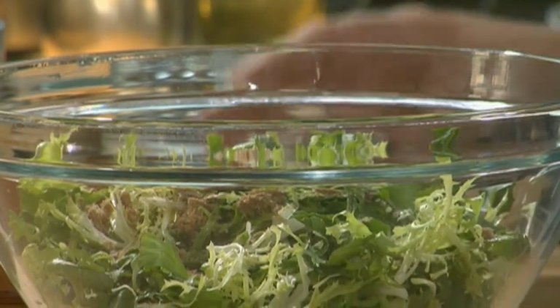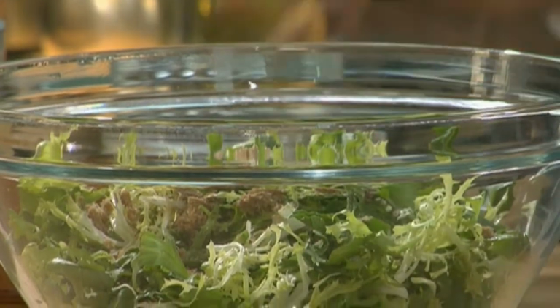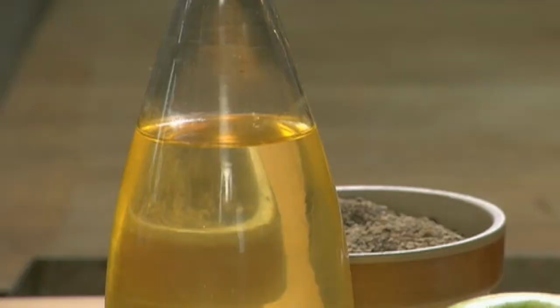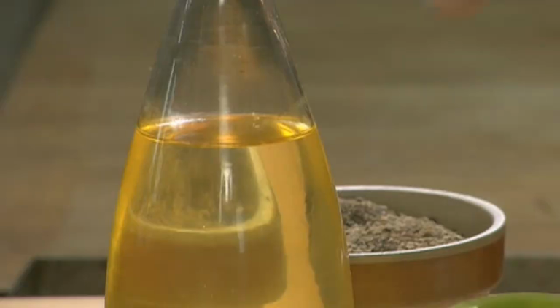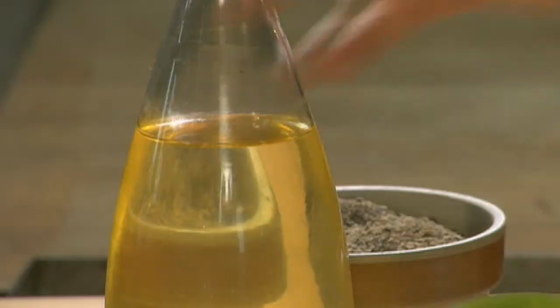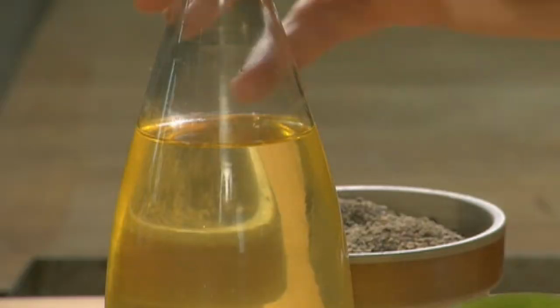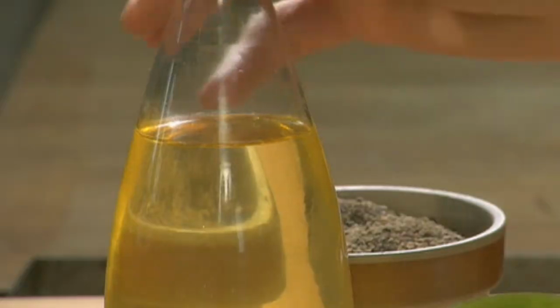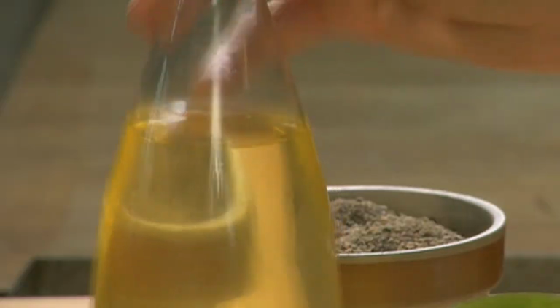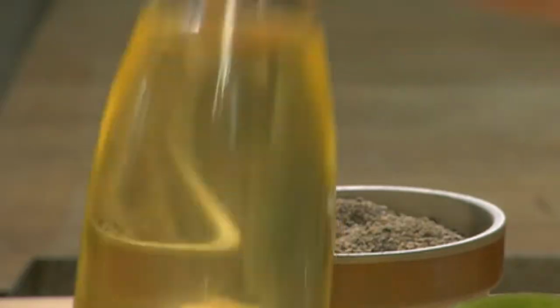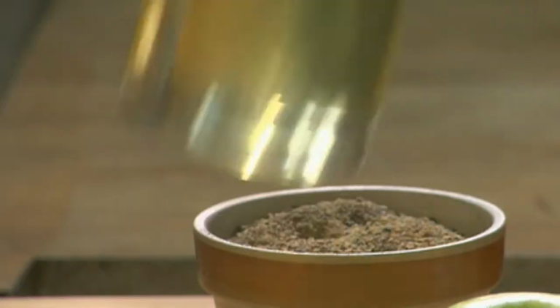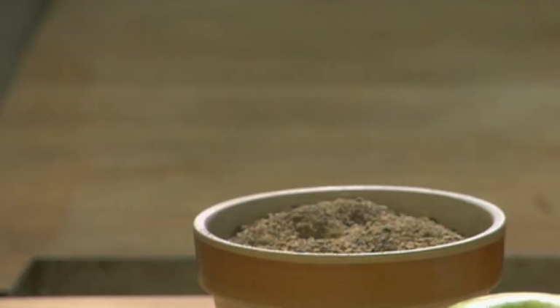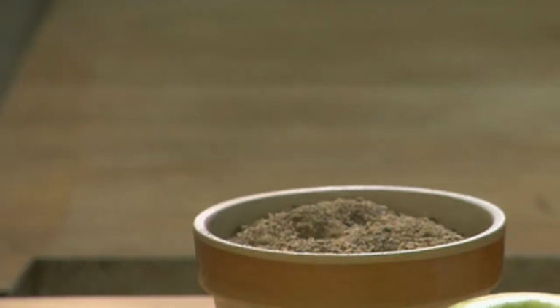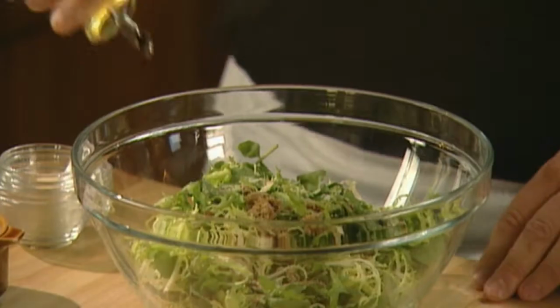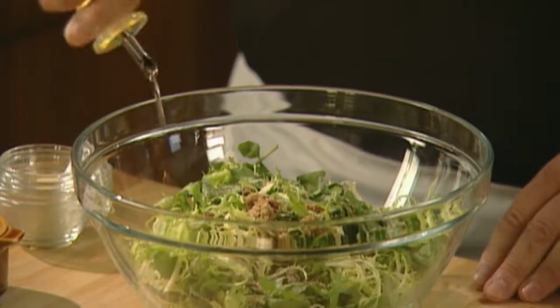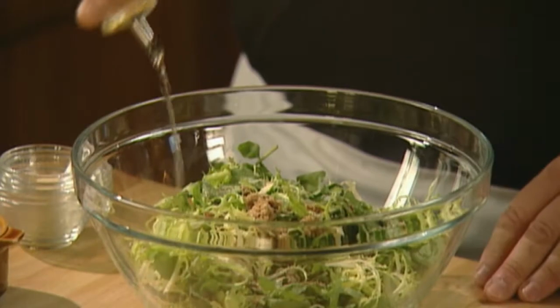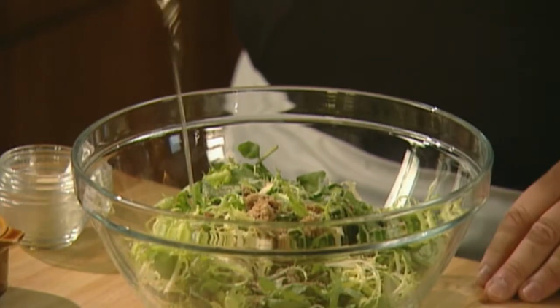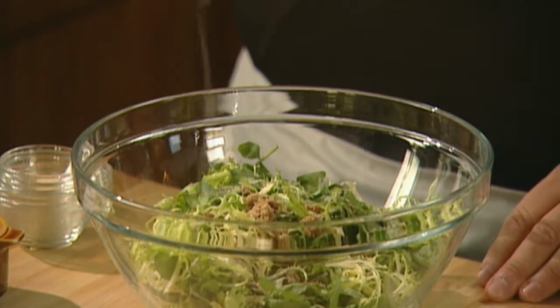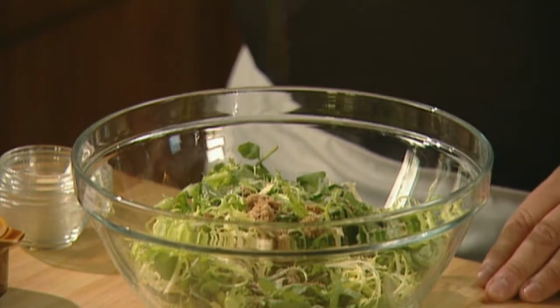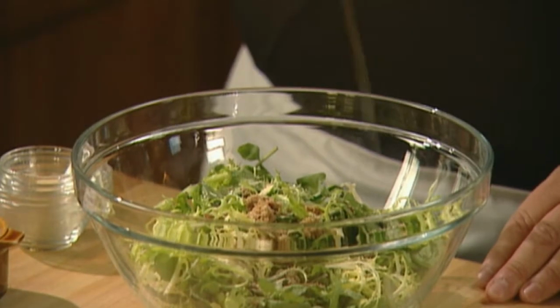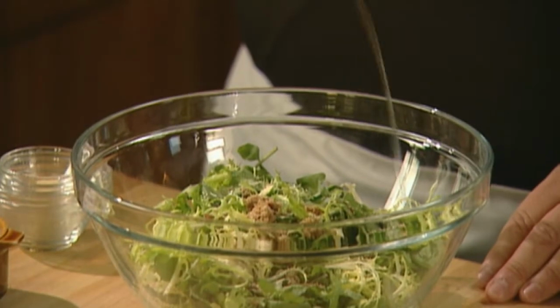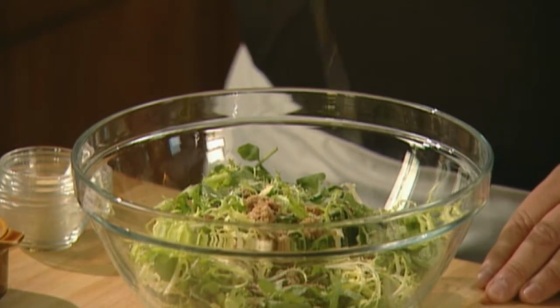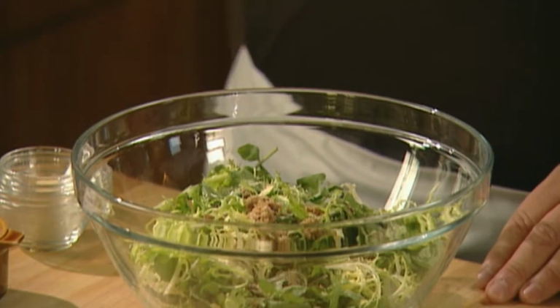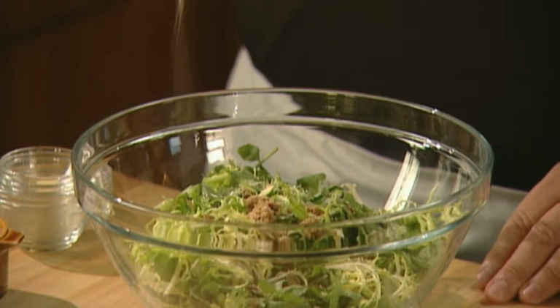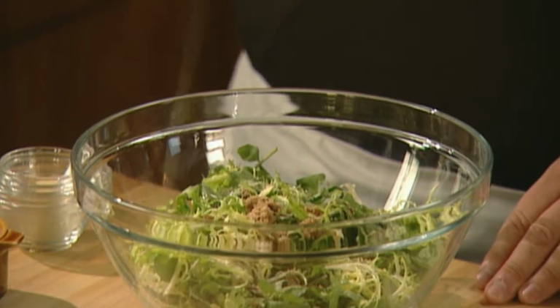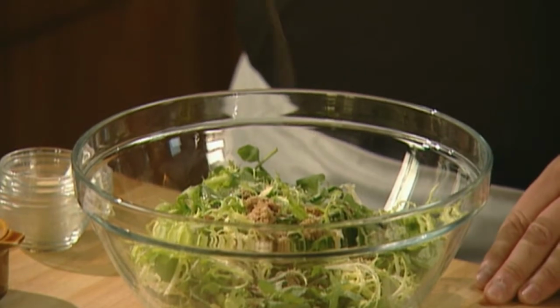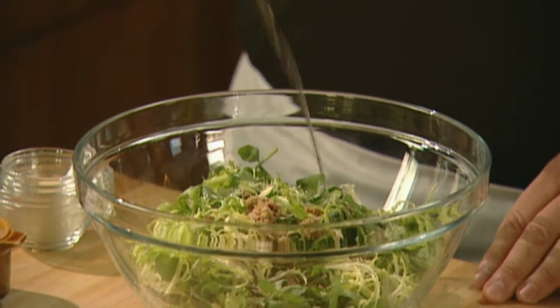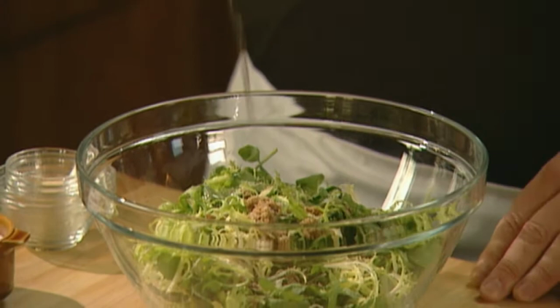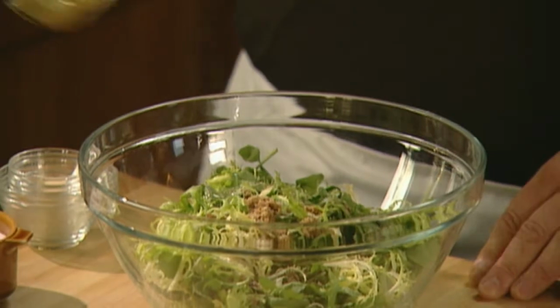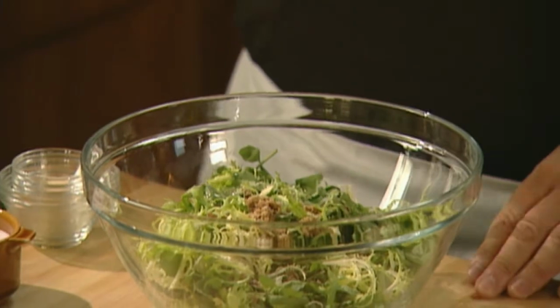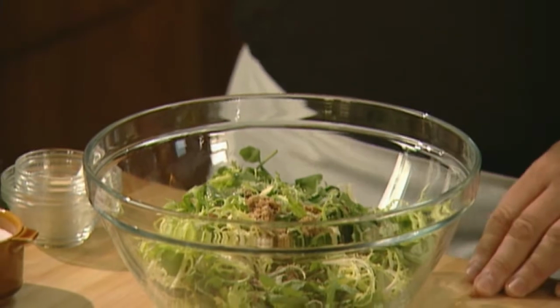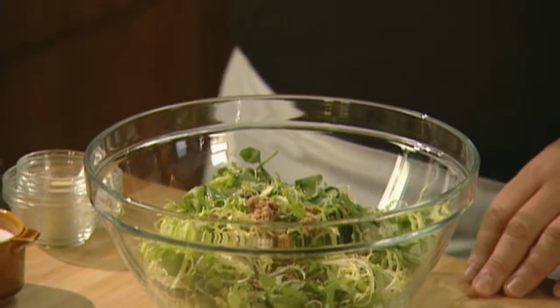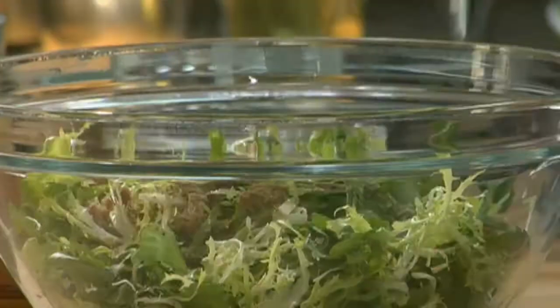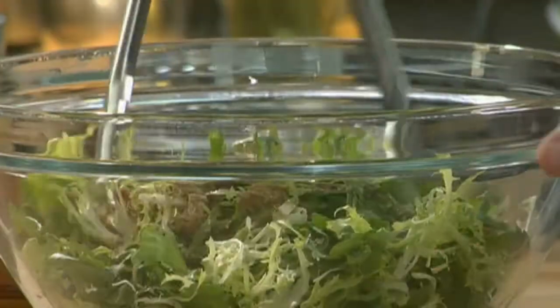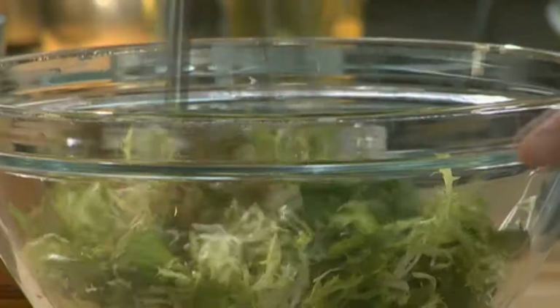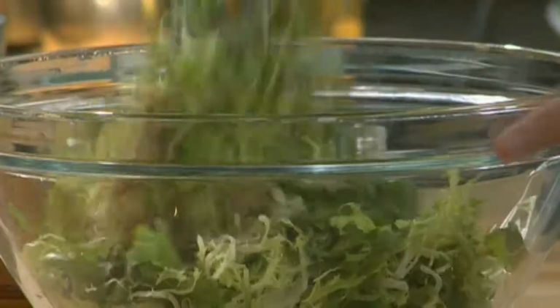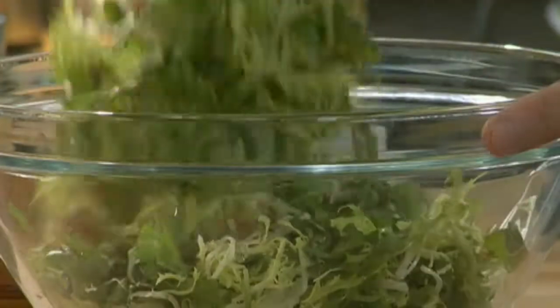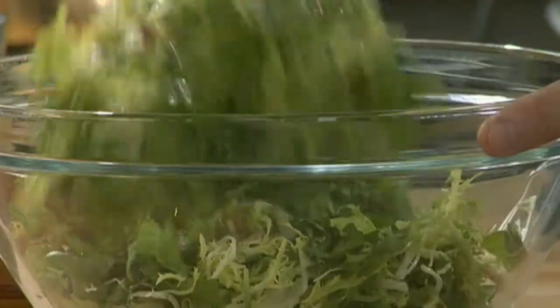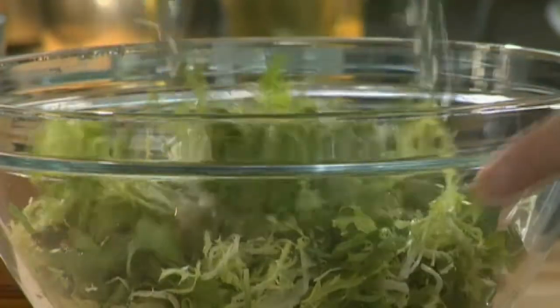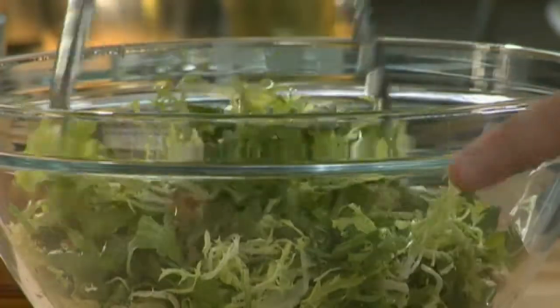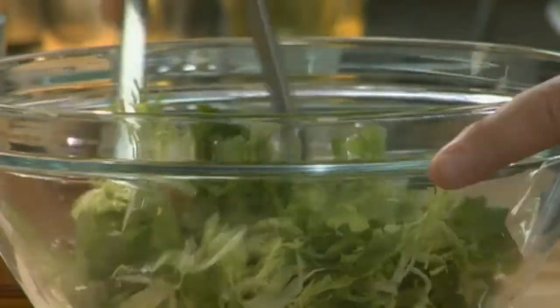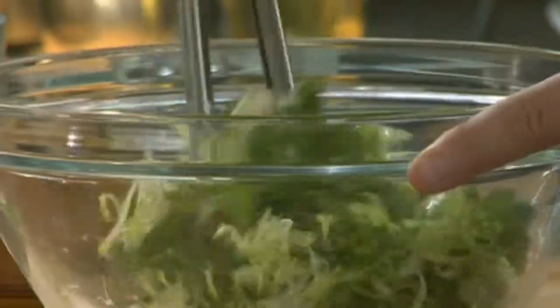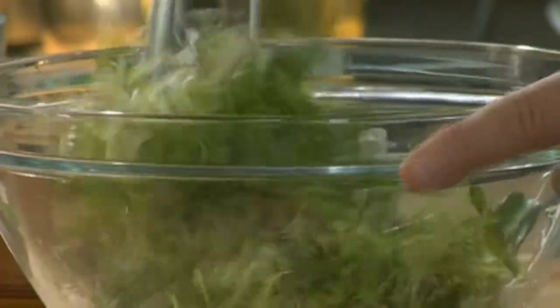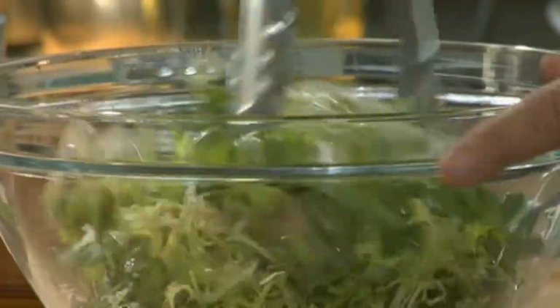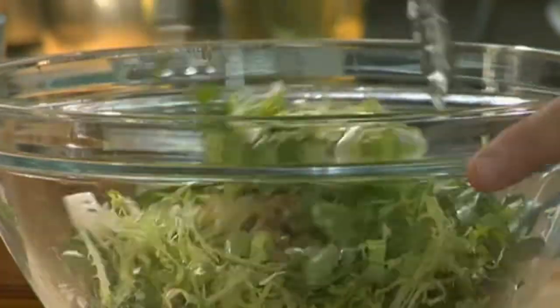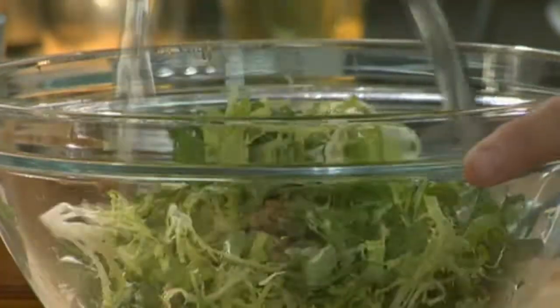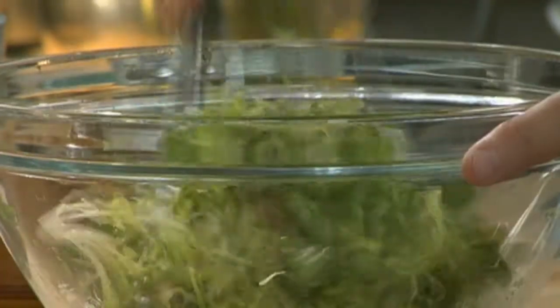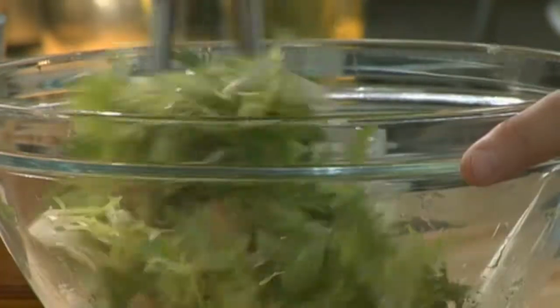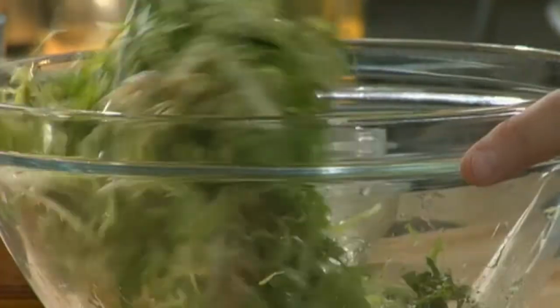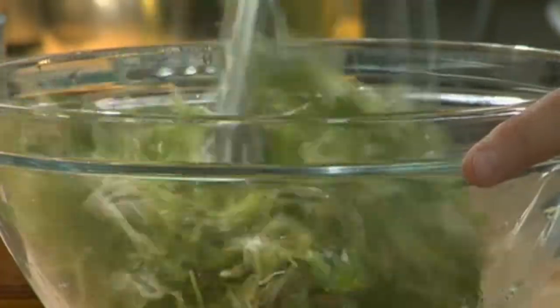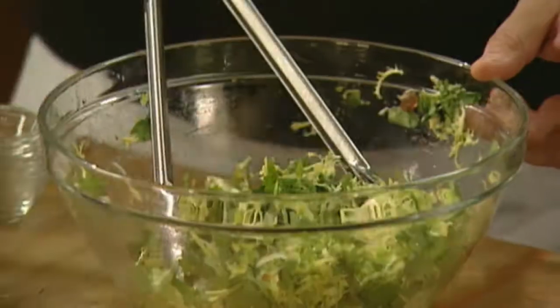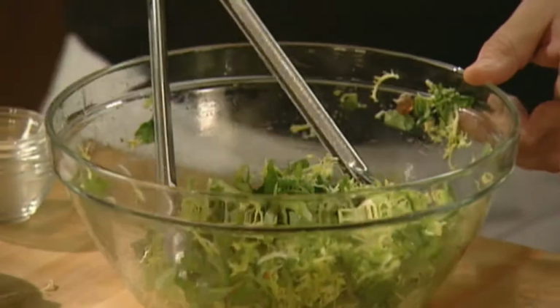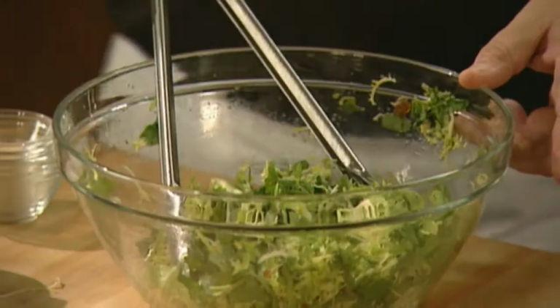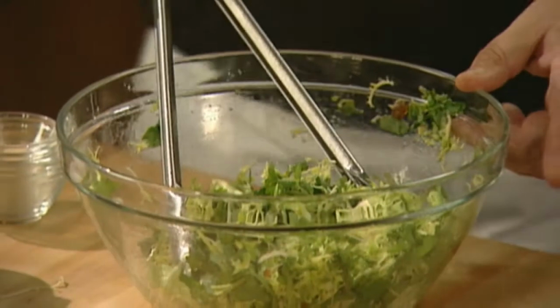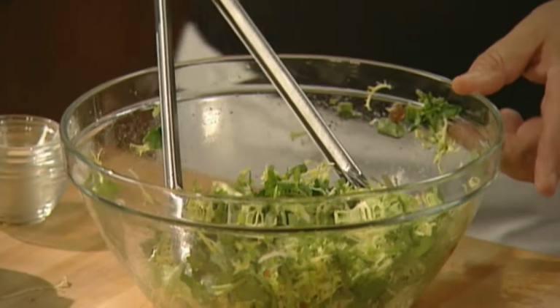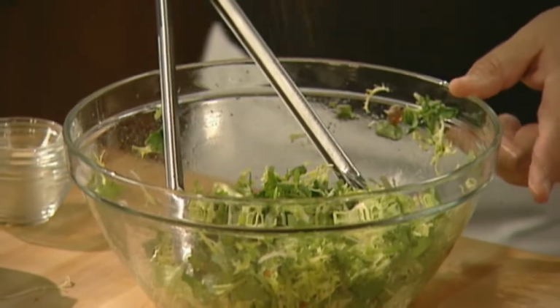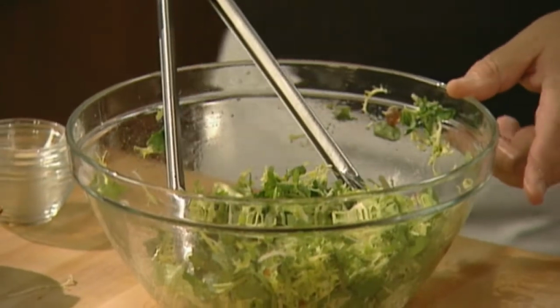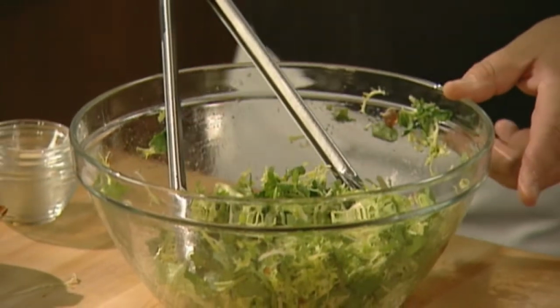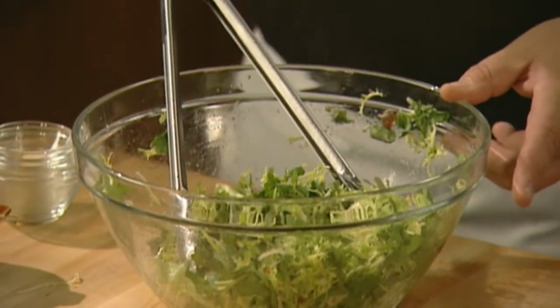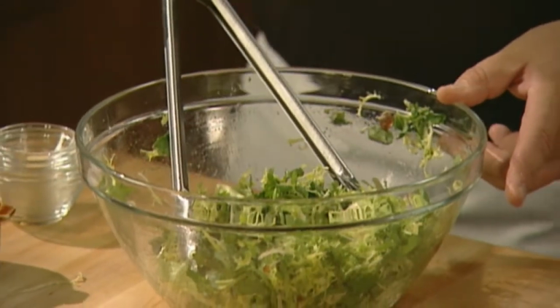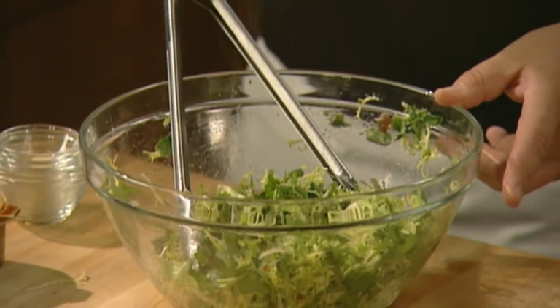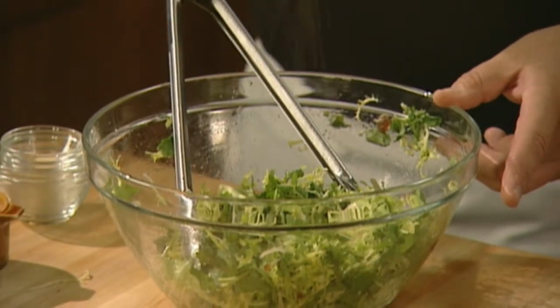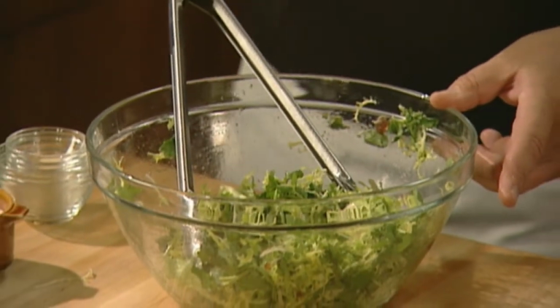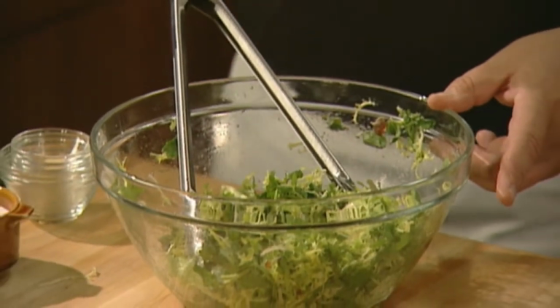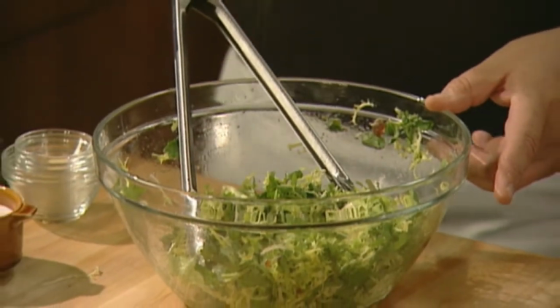Add a quarter cup of safflower oil, toss, then season with salt and pepper.